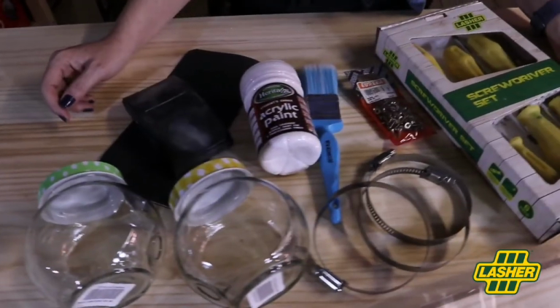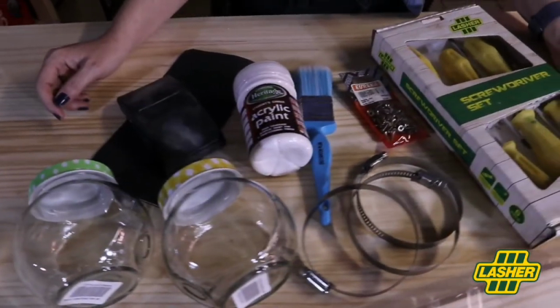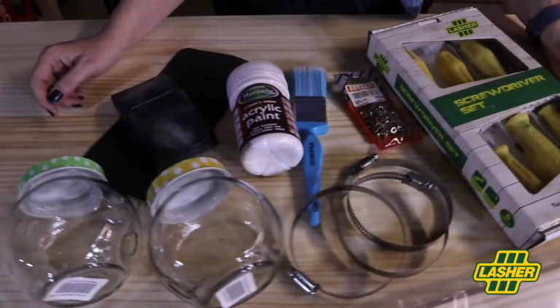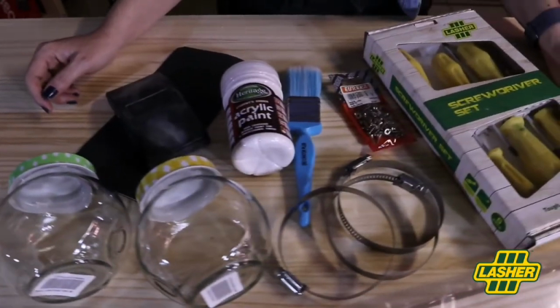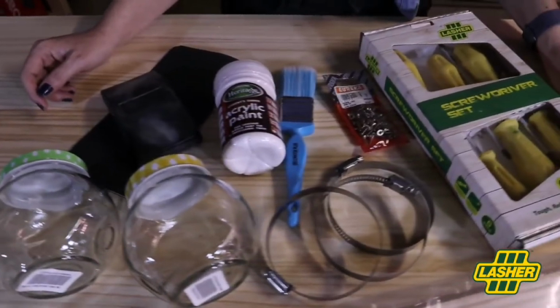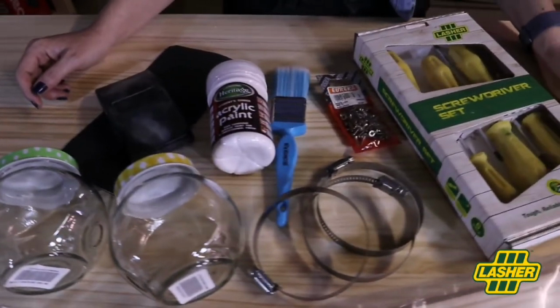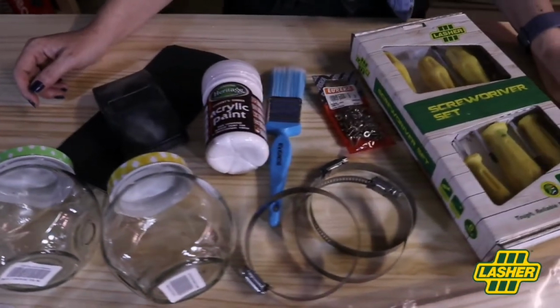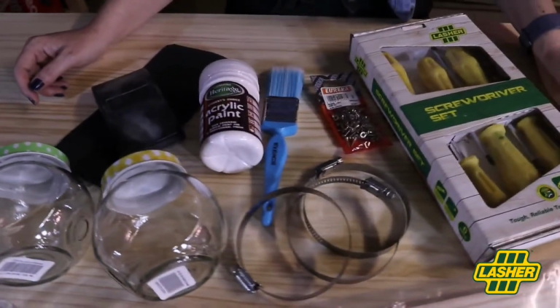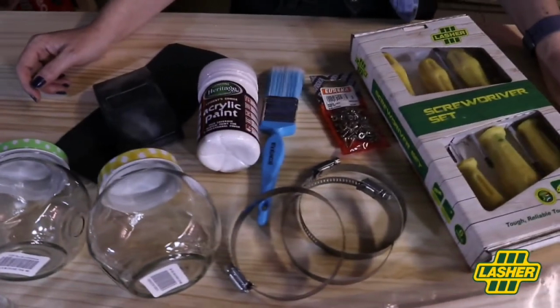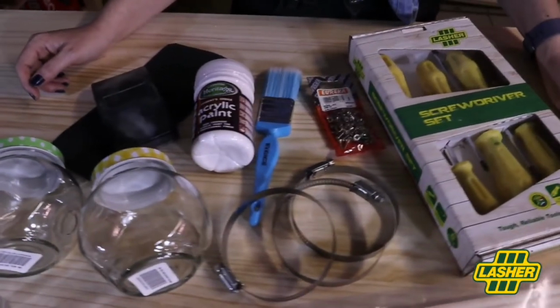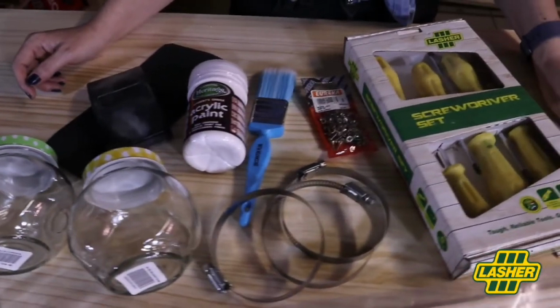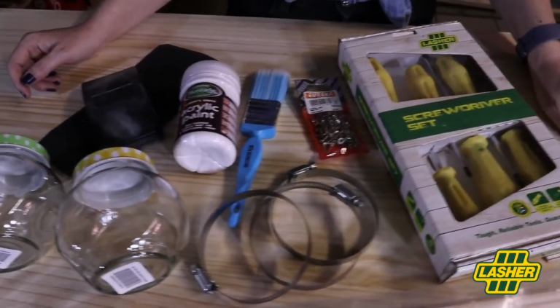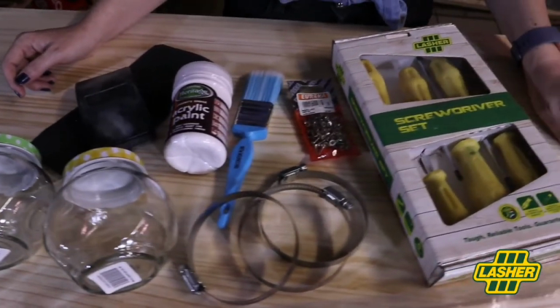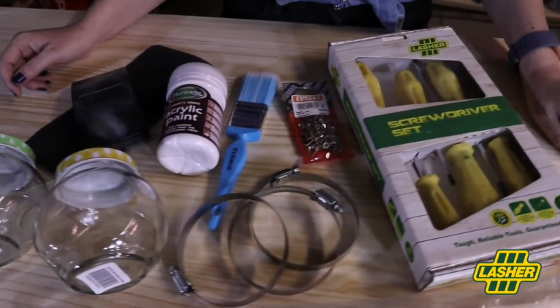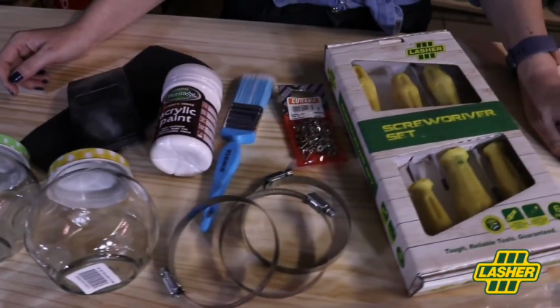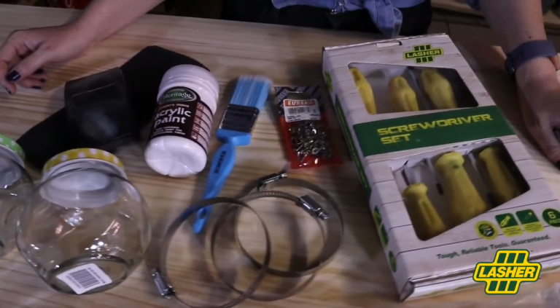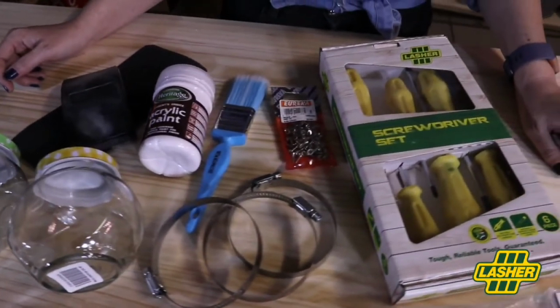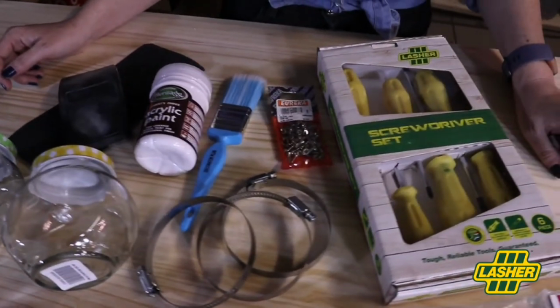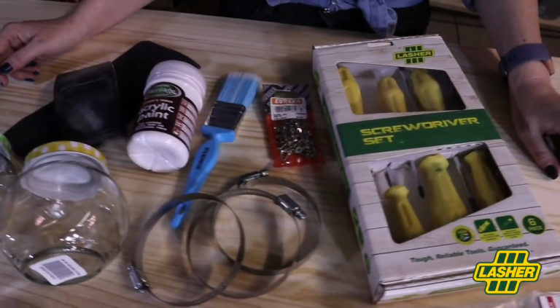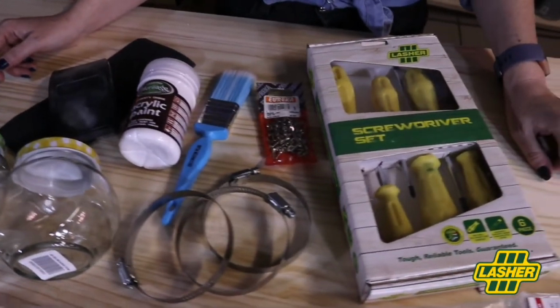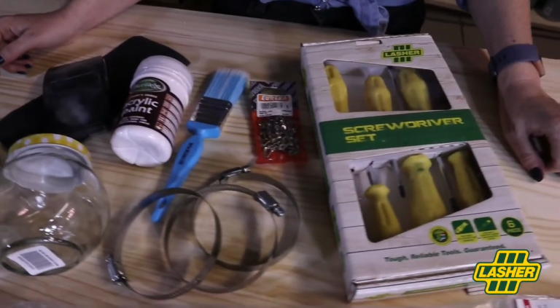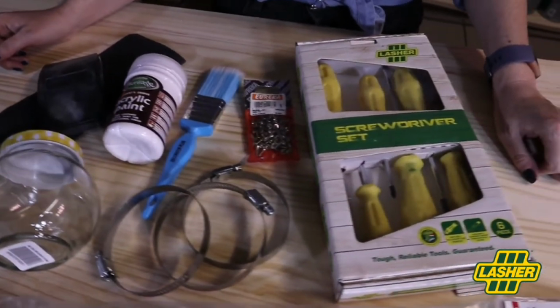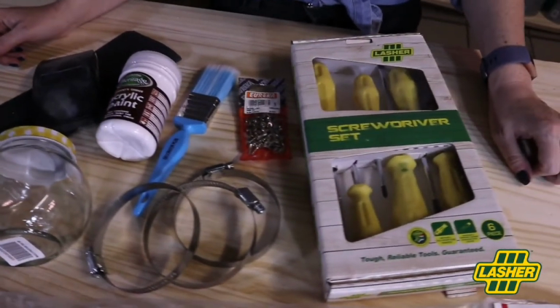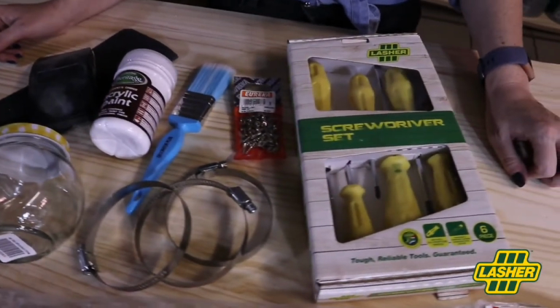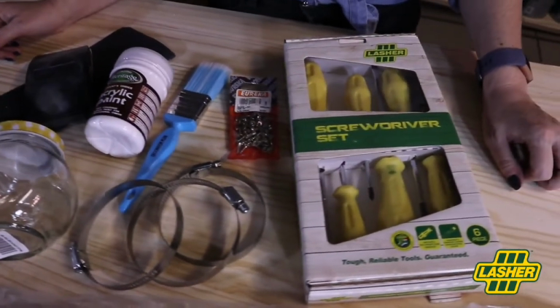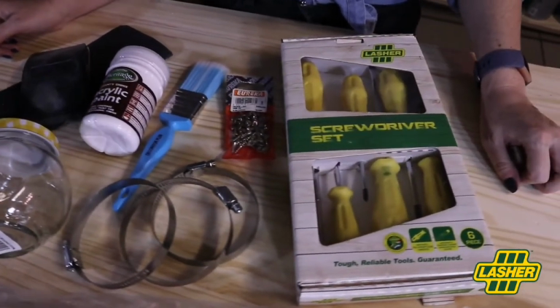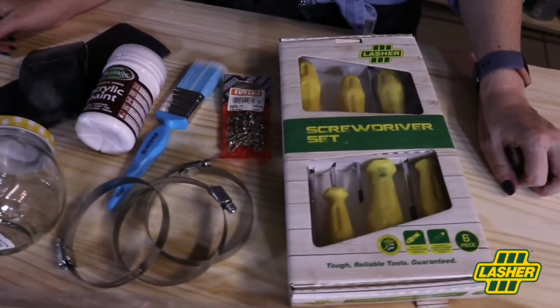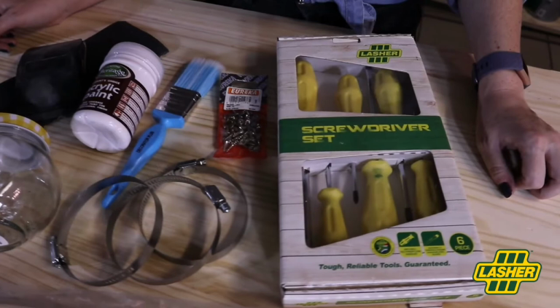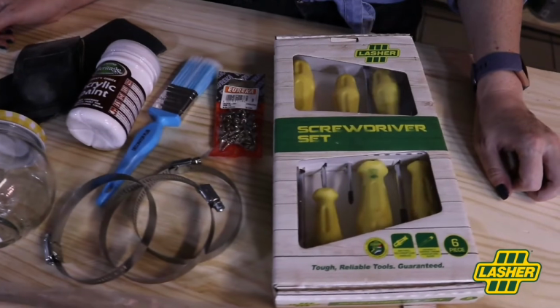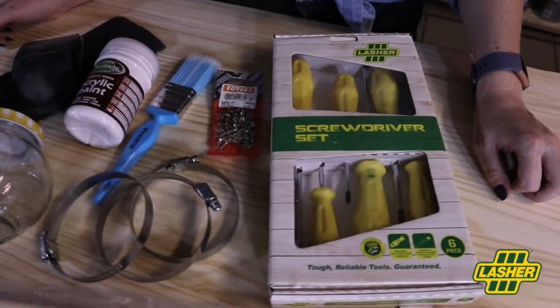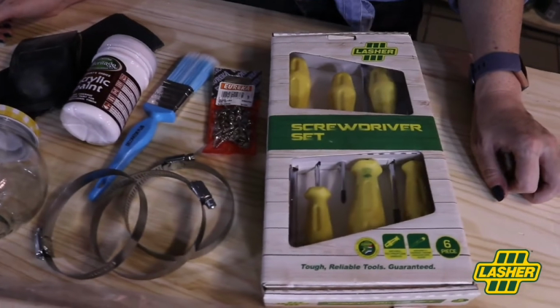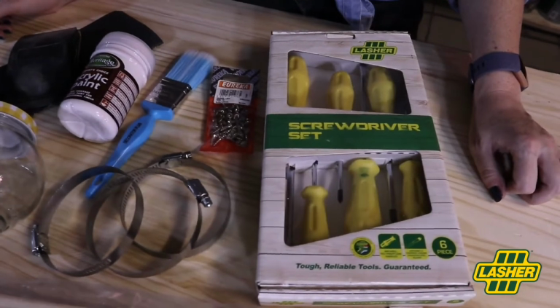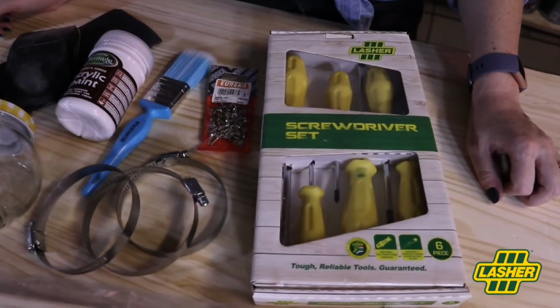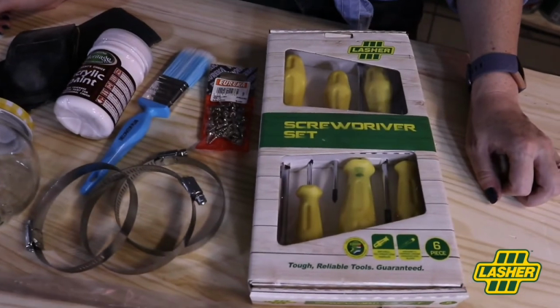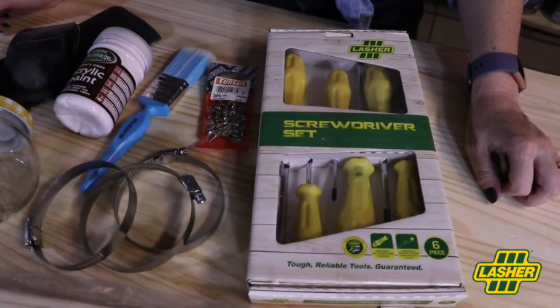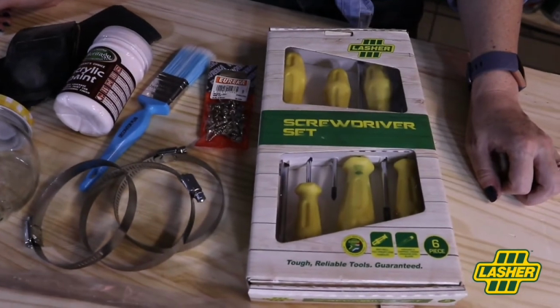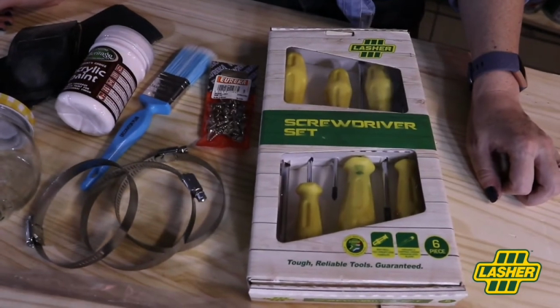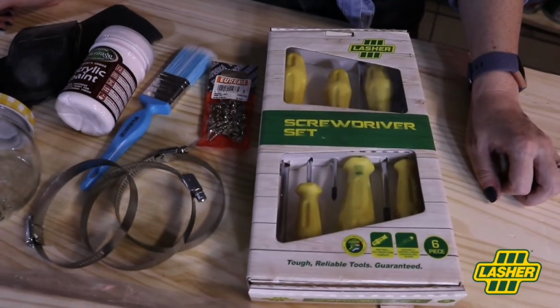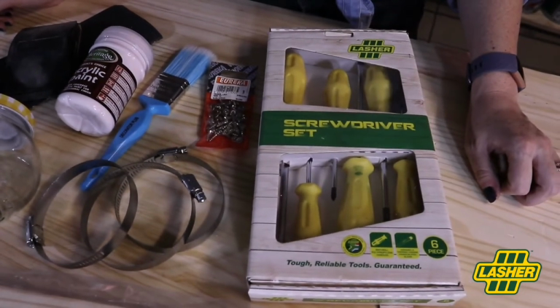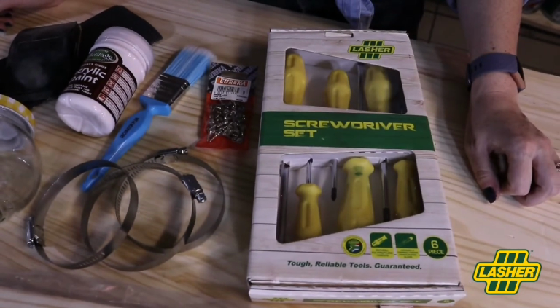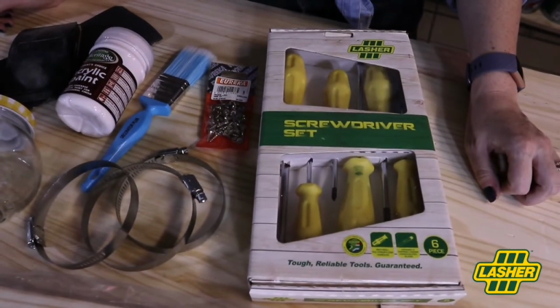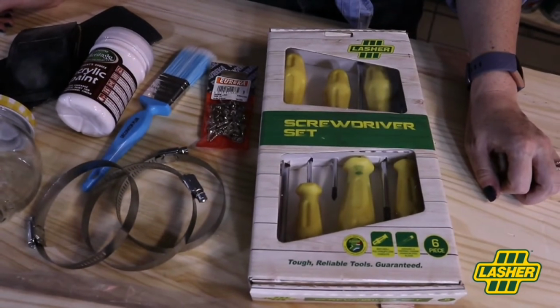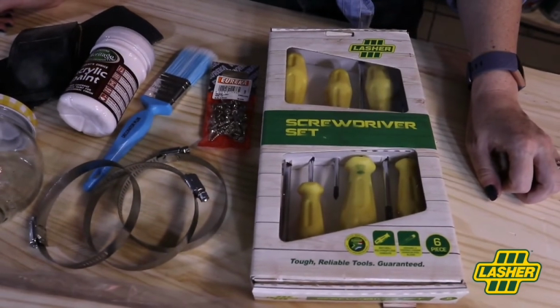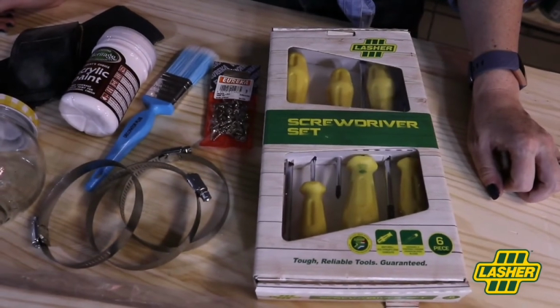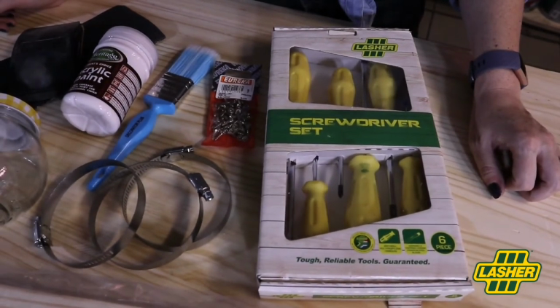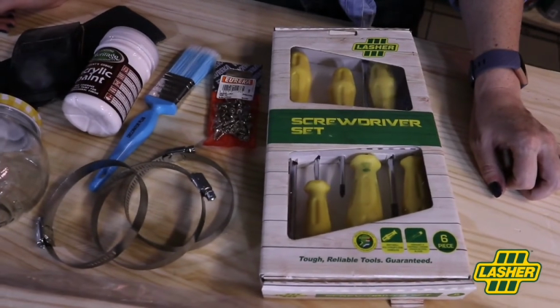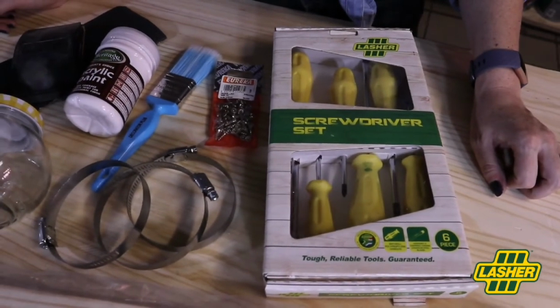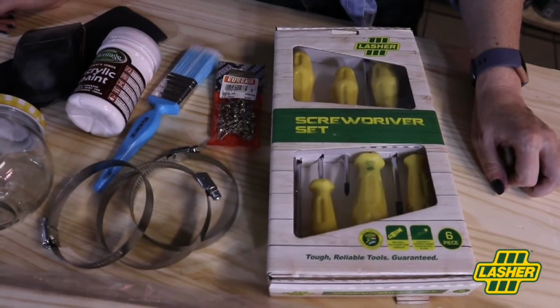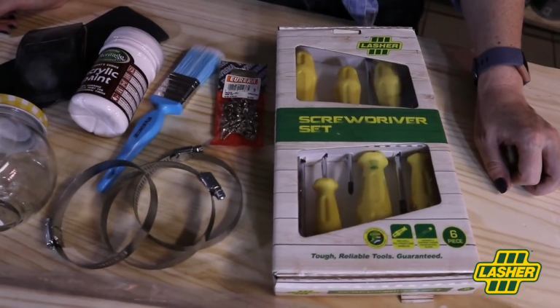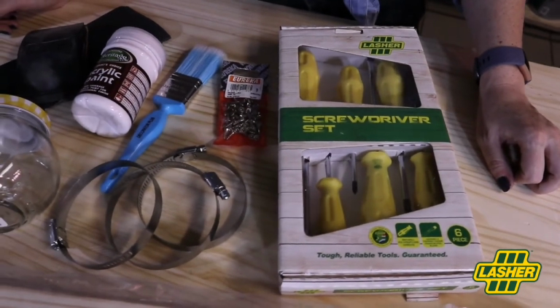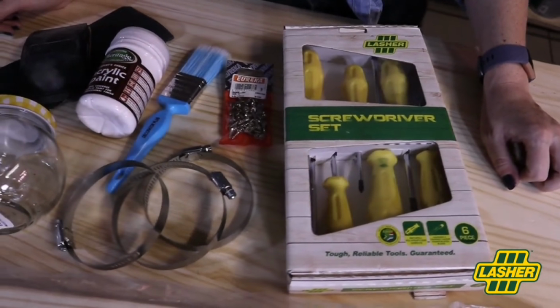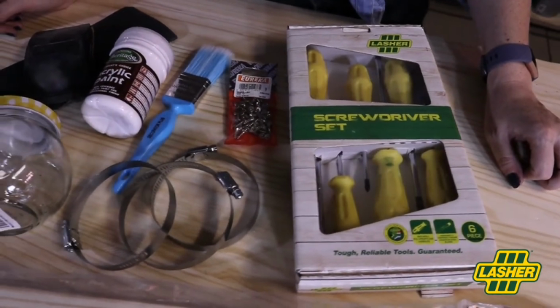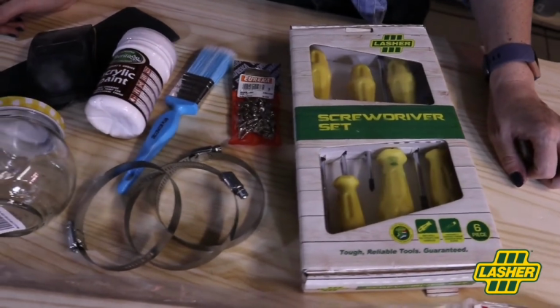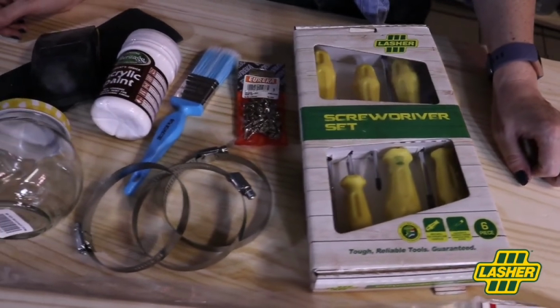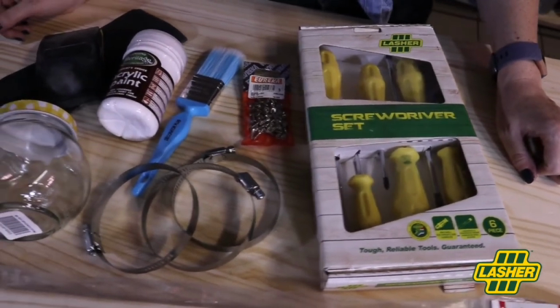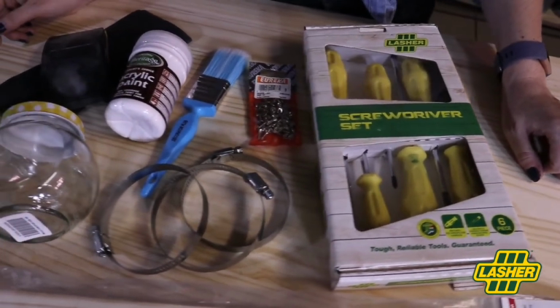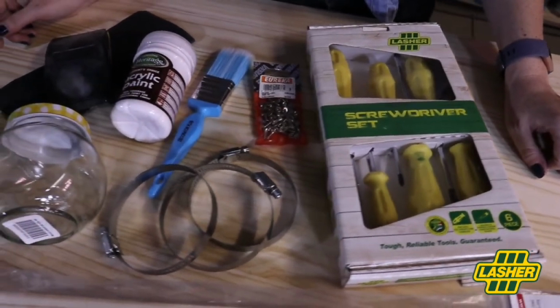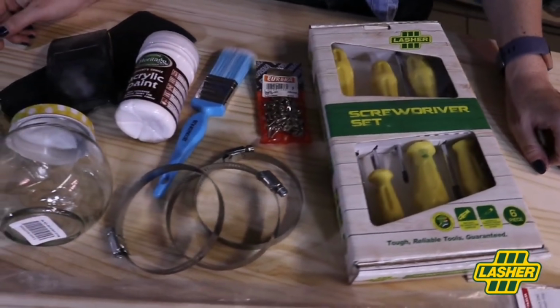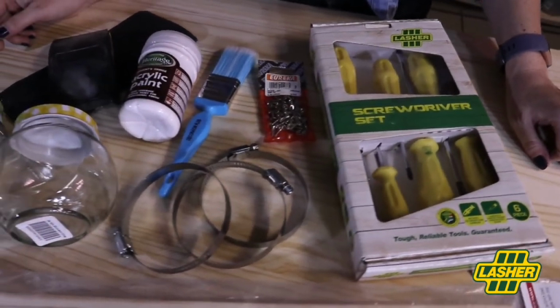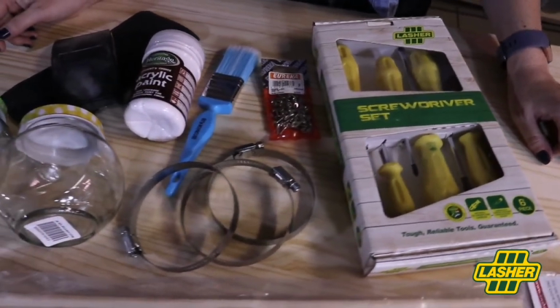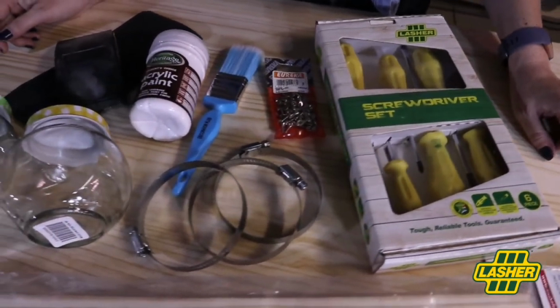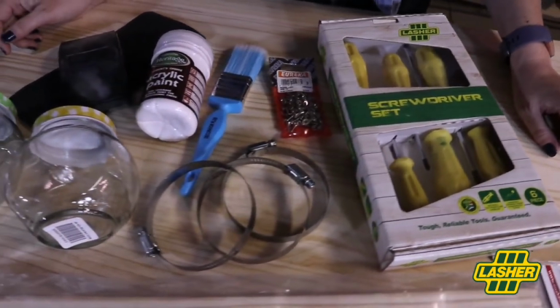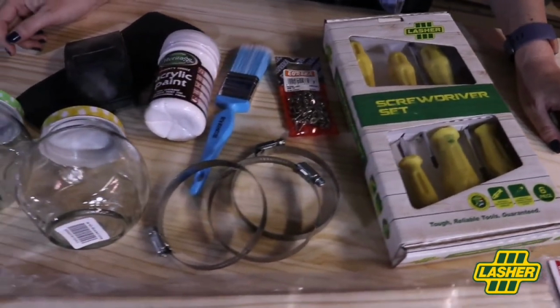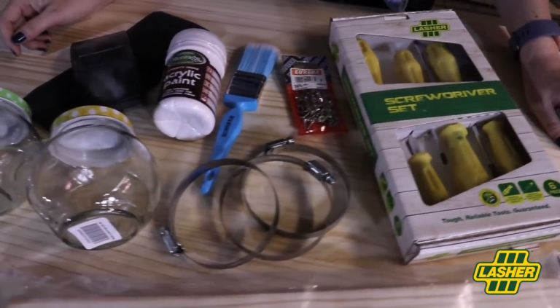Also you'll need some white acrylic paint, a paint brush, short wood screws, hose clamps that fit your jars, sandpaper and a sander's block.